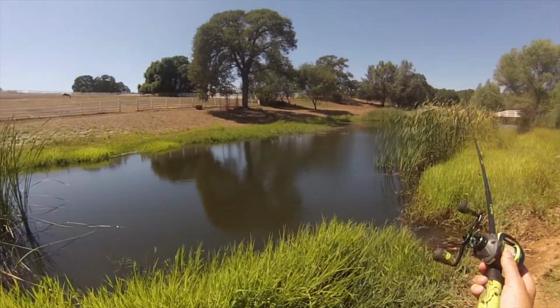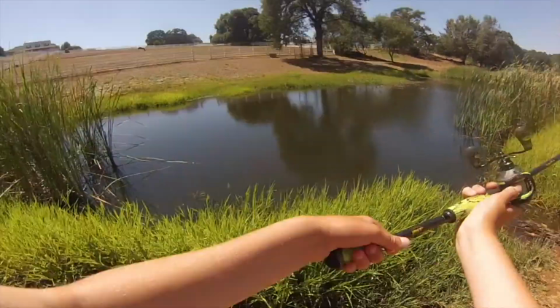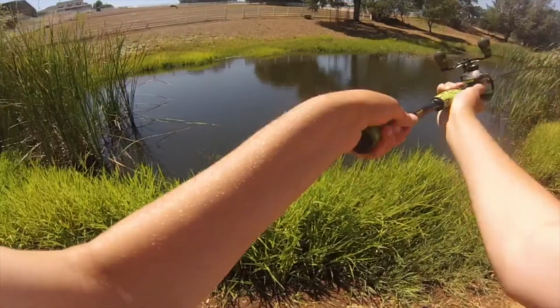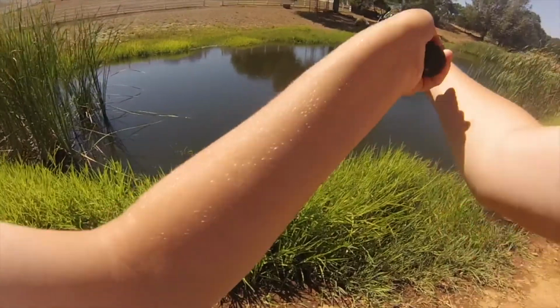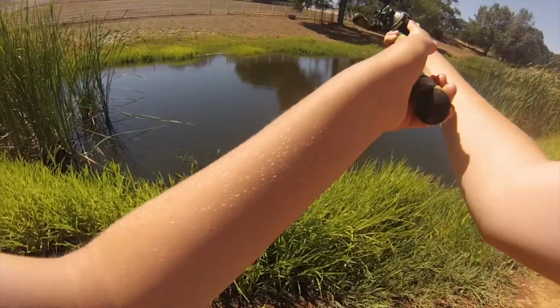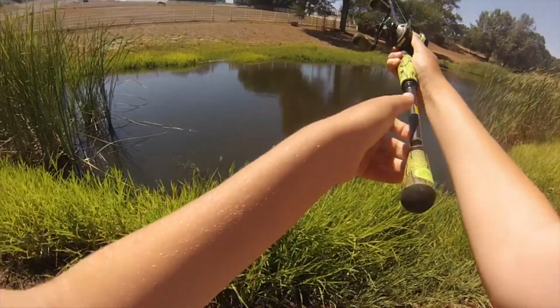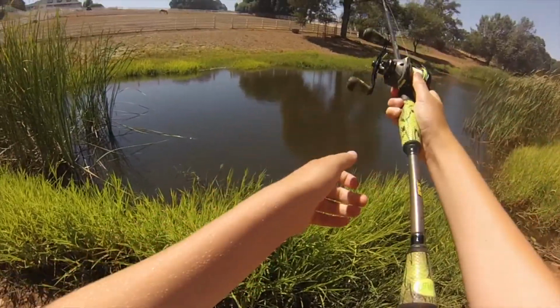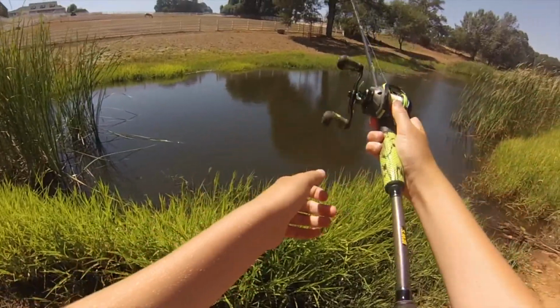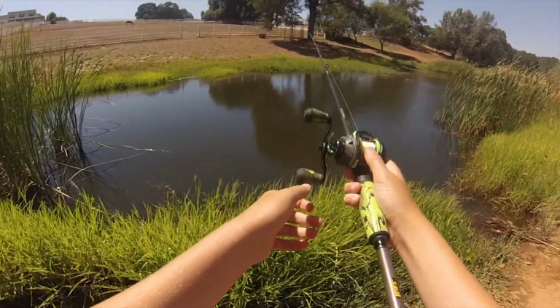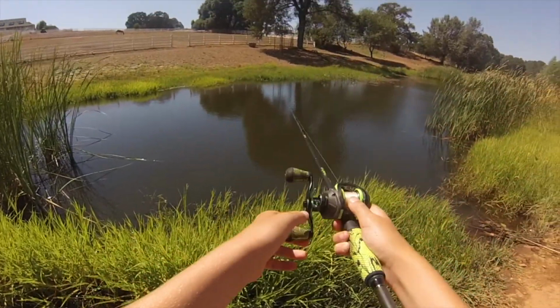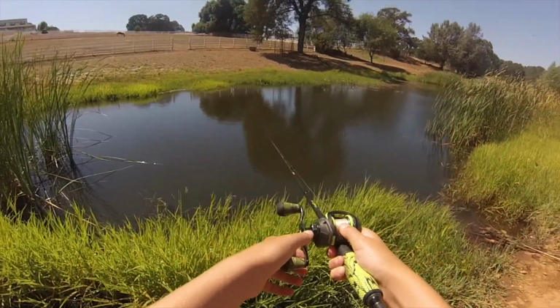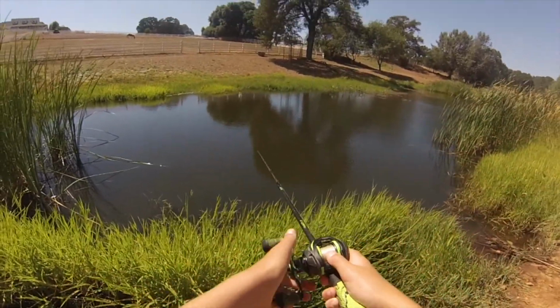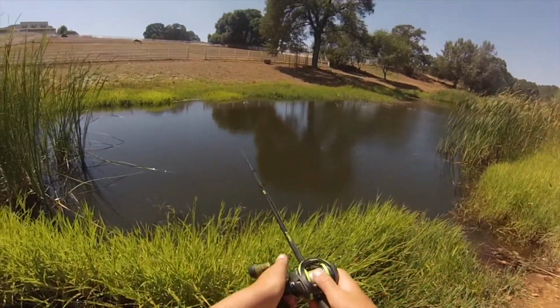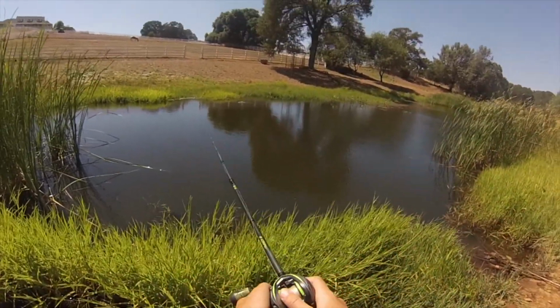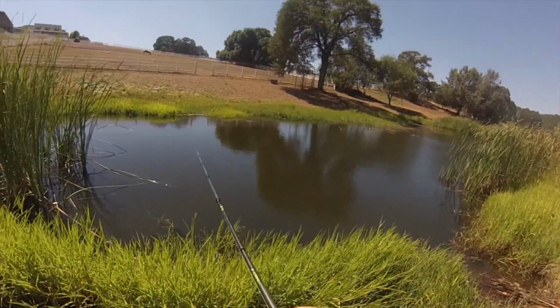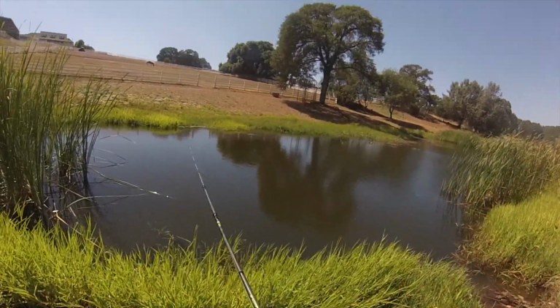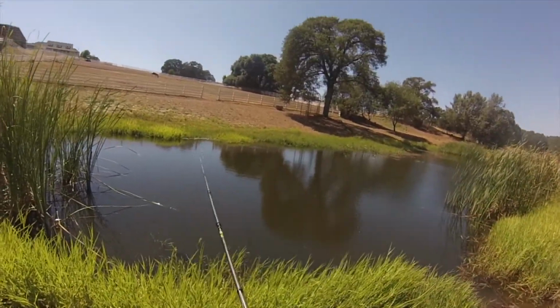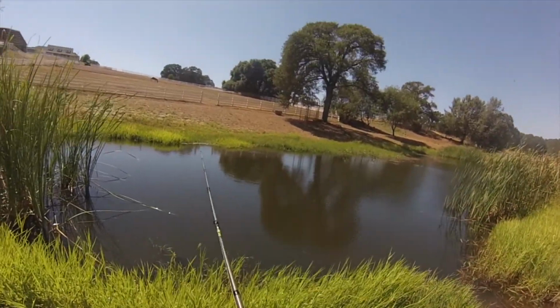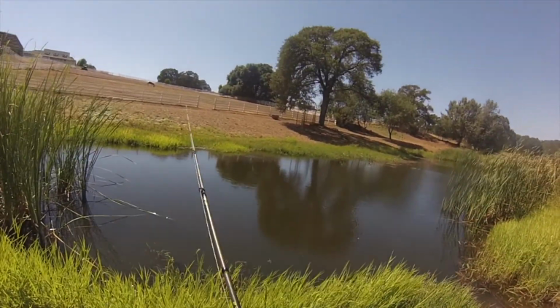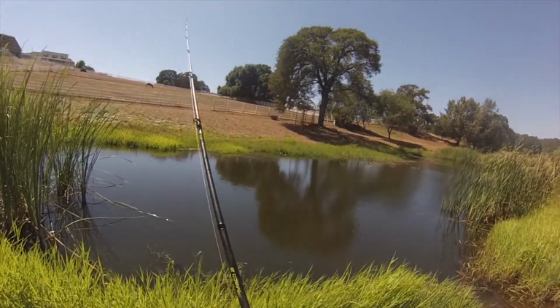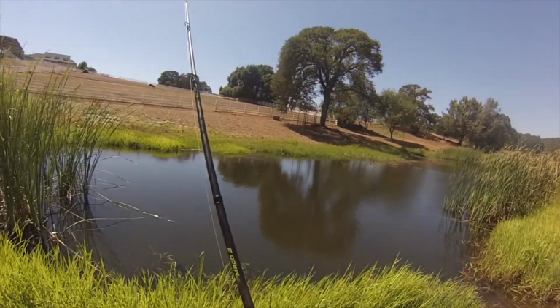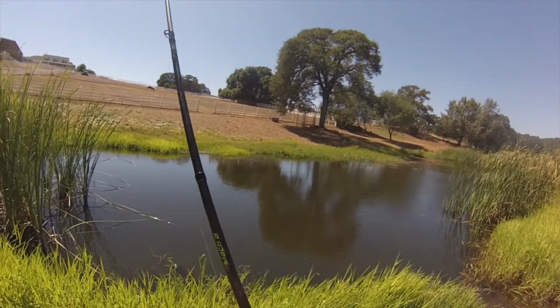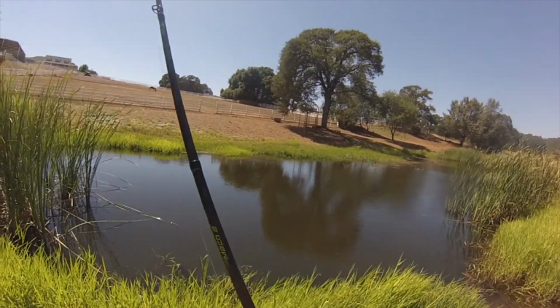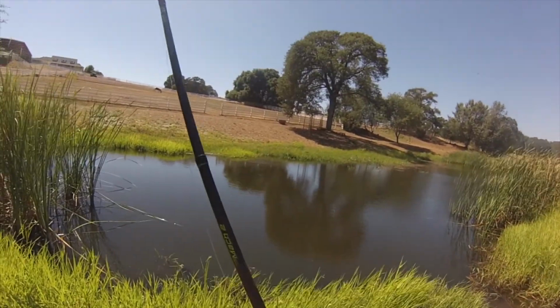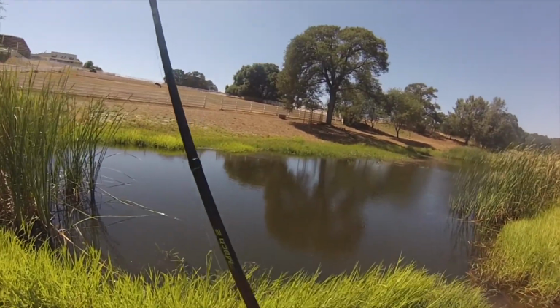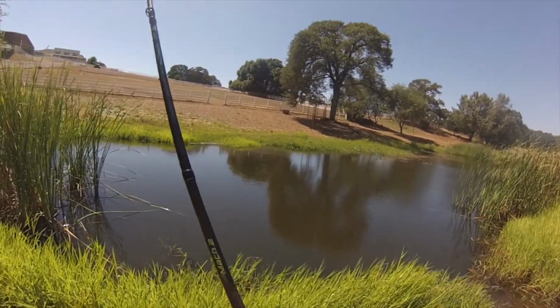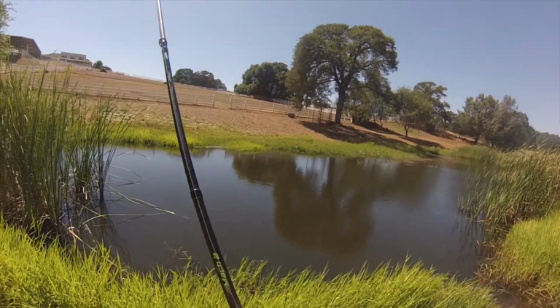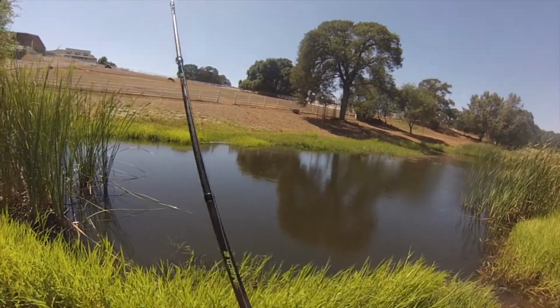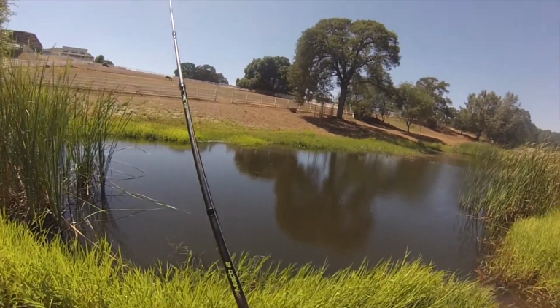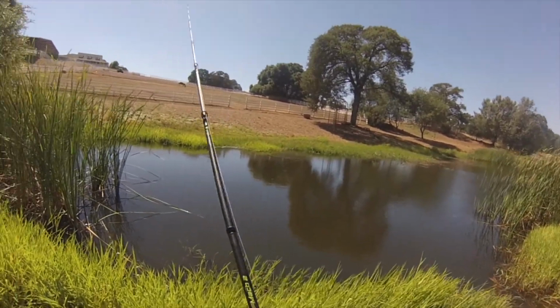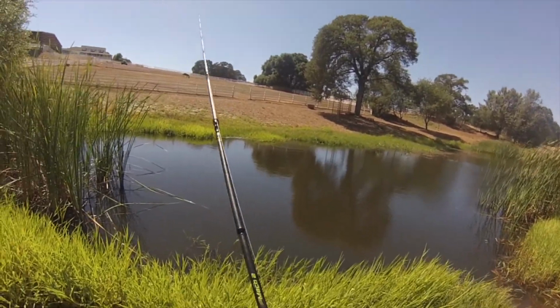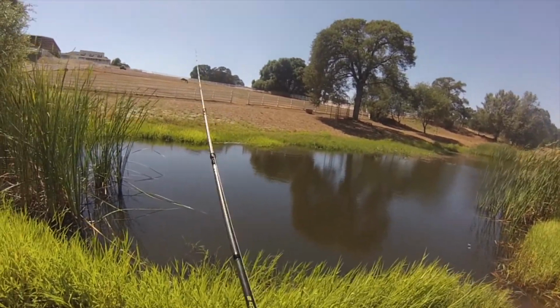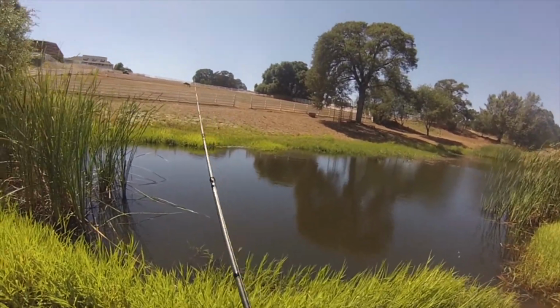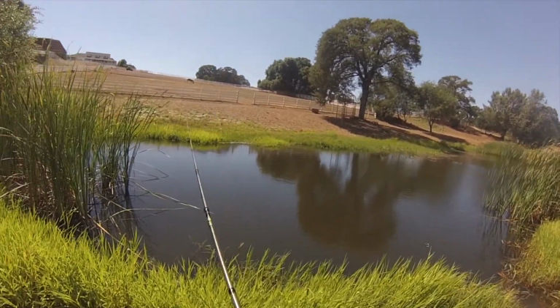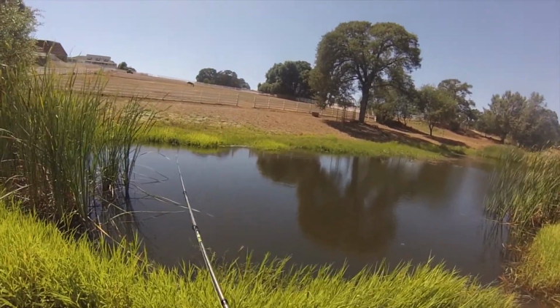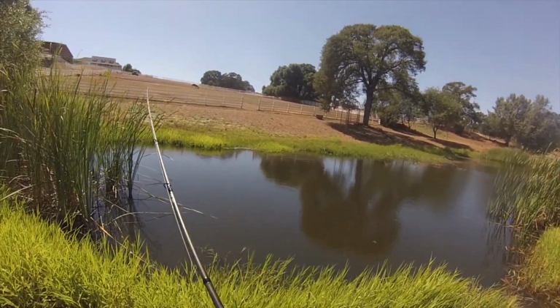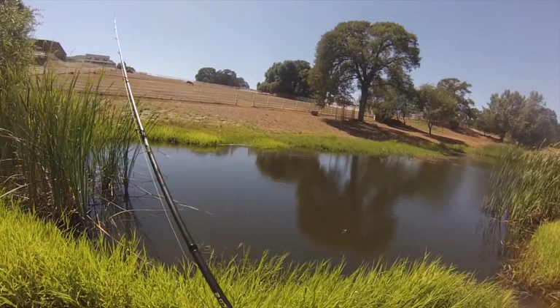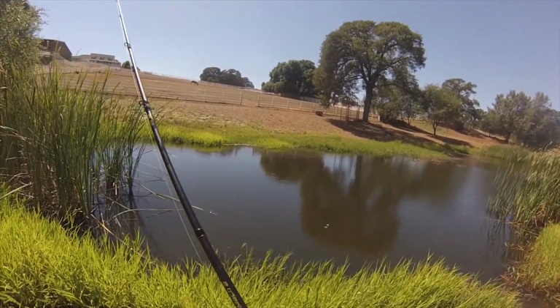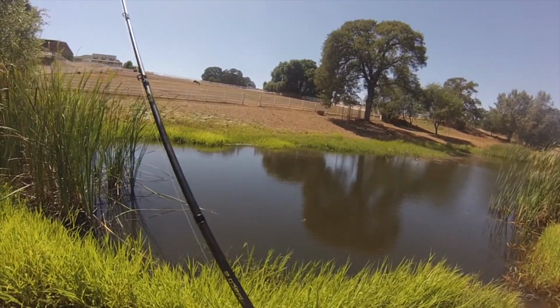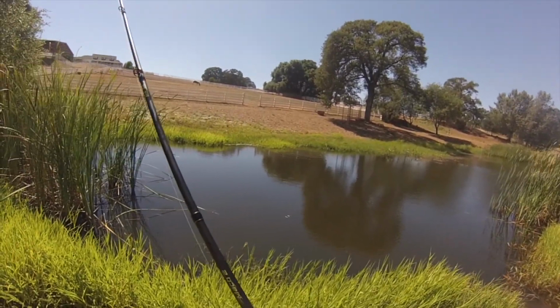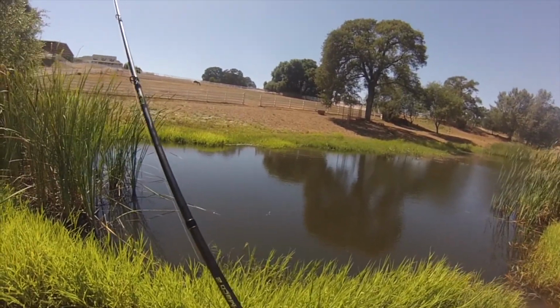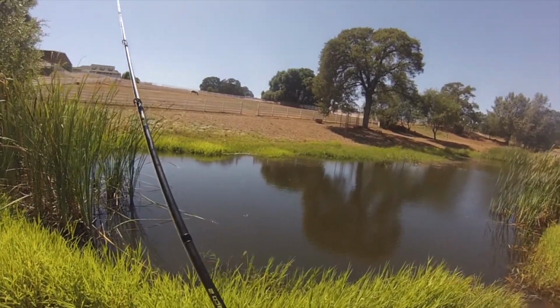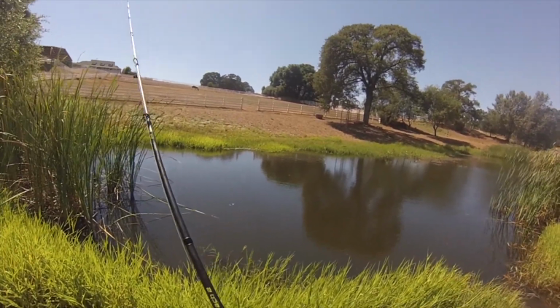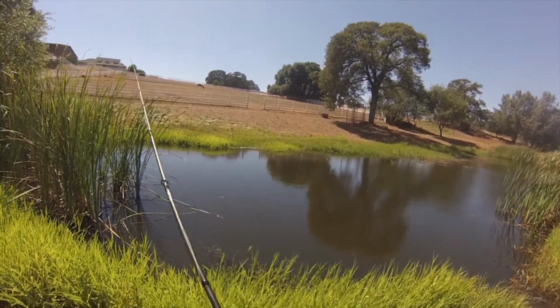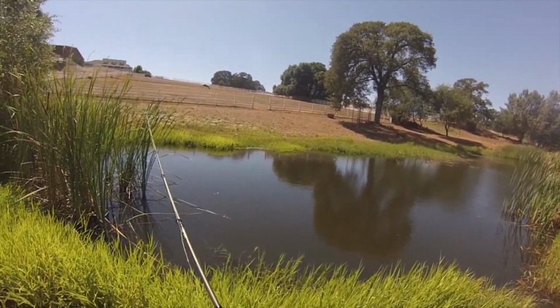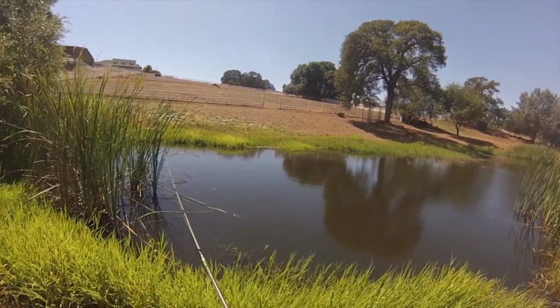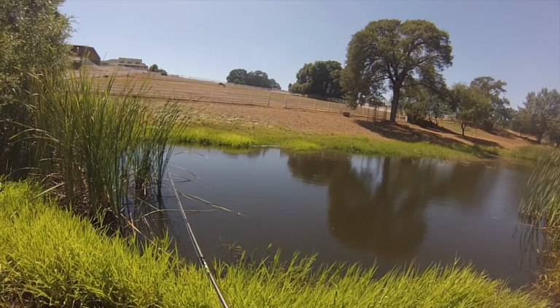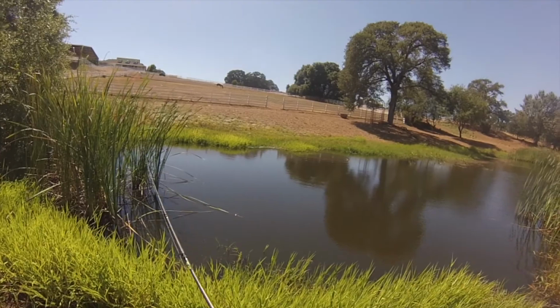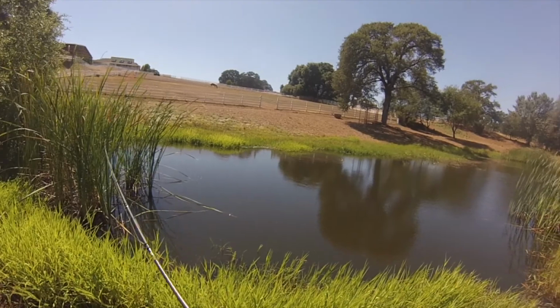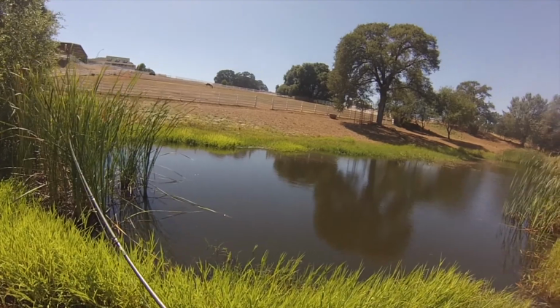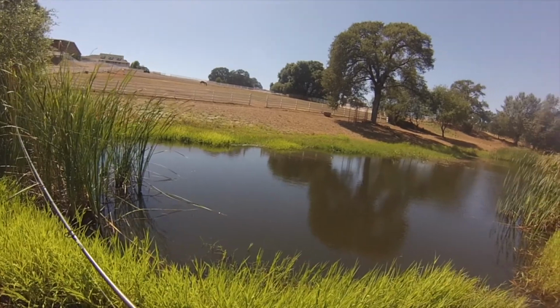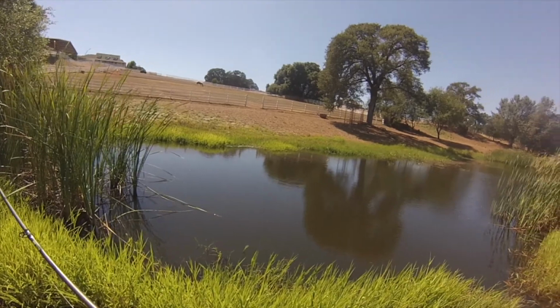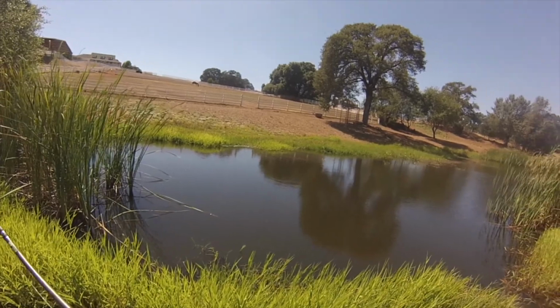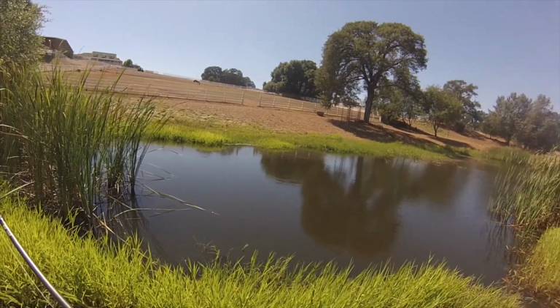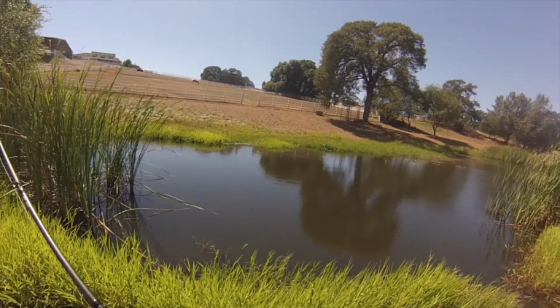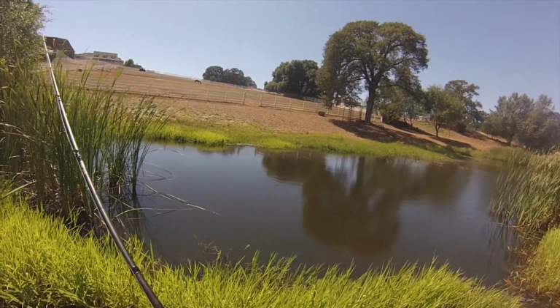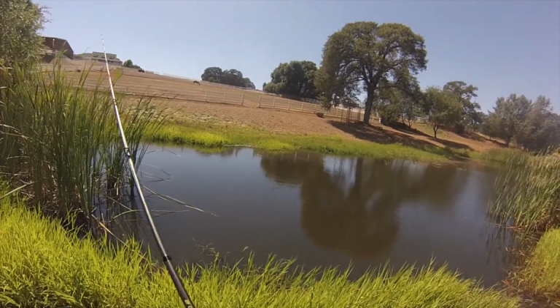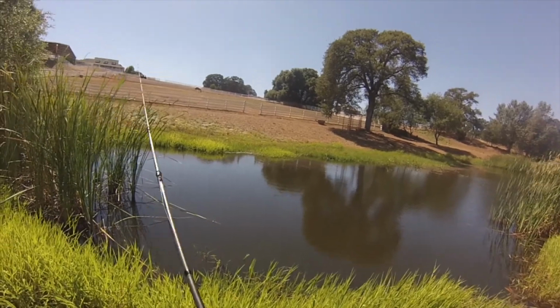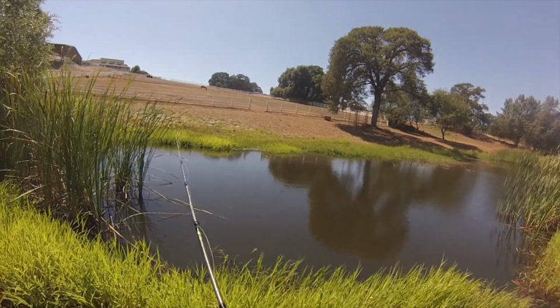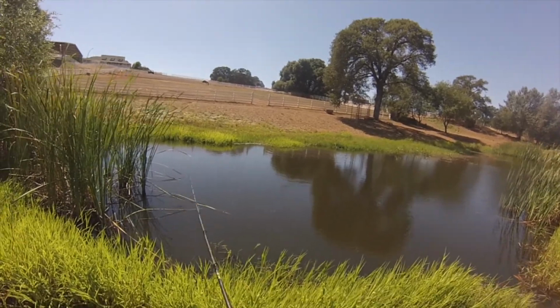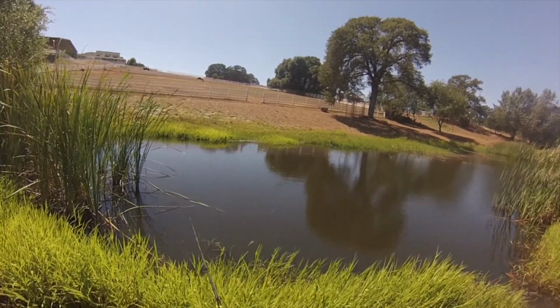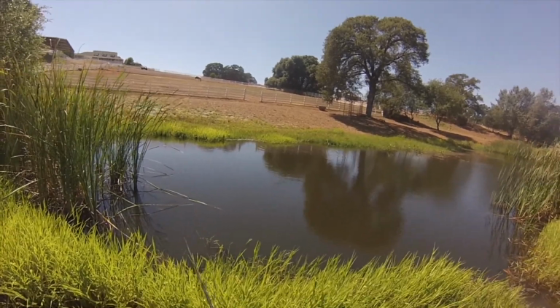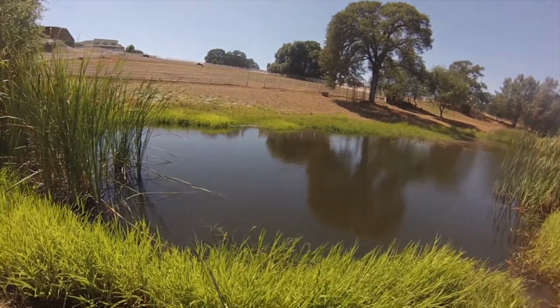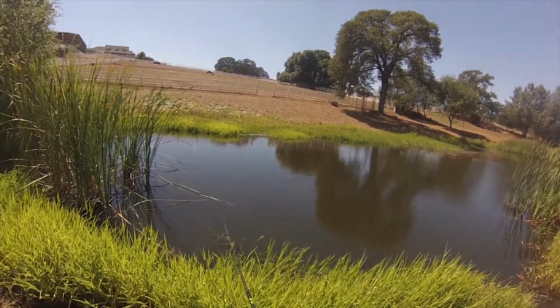We're fishing right here in the pond. Just going to let it sit, give it a little retrieve, some pops. See if we can get some big fish on this worm.